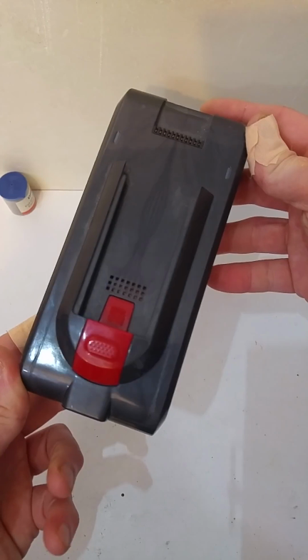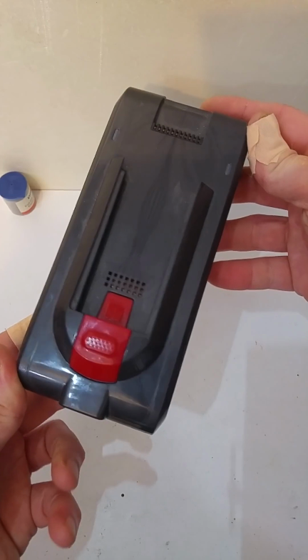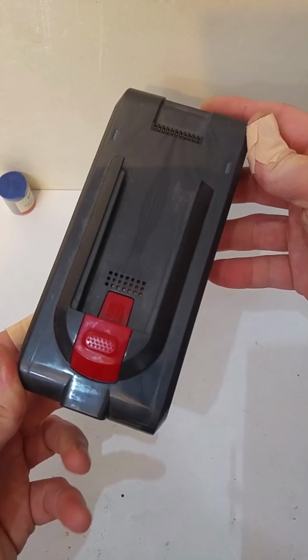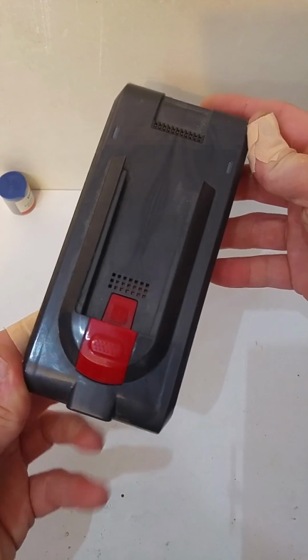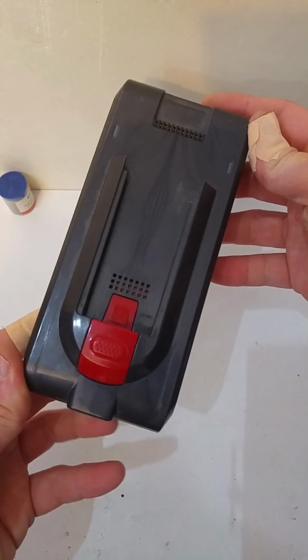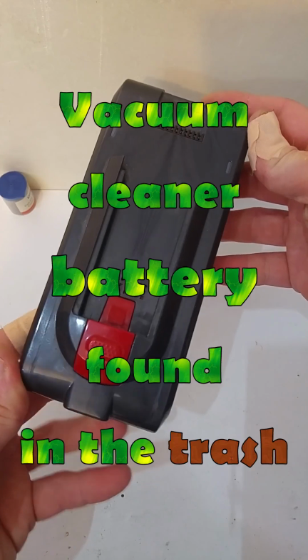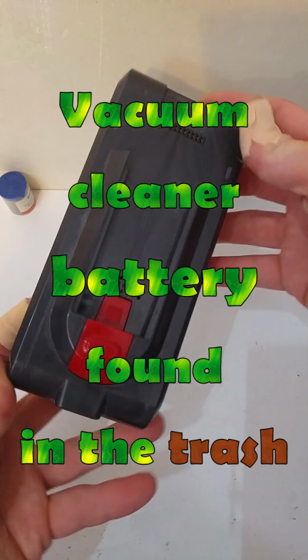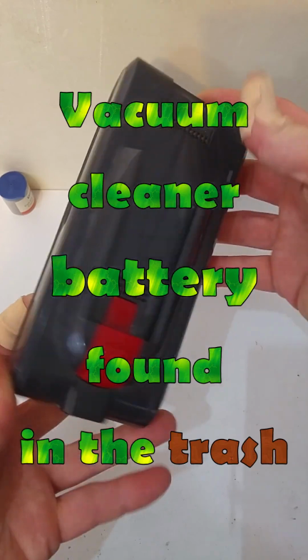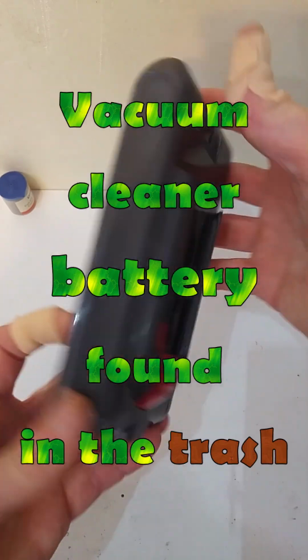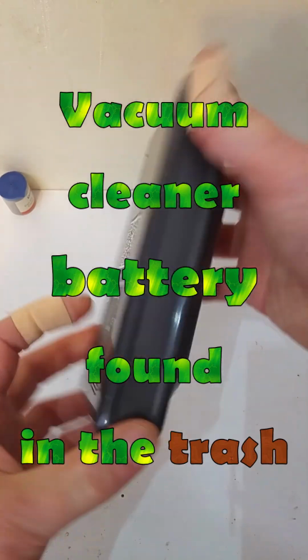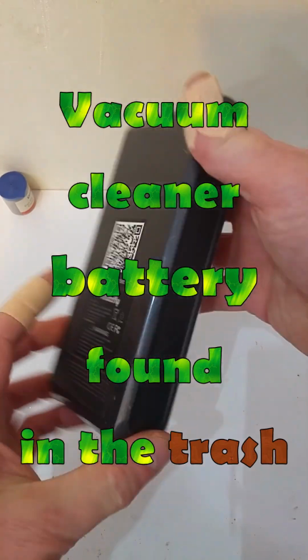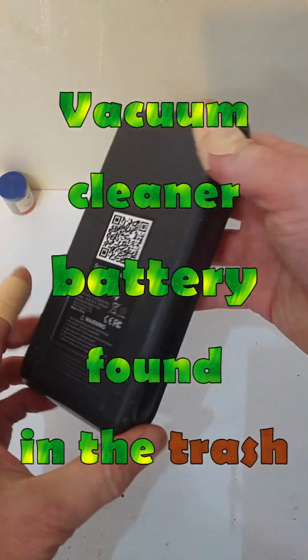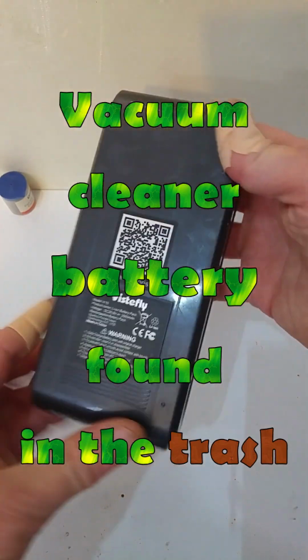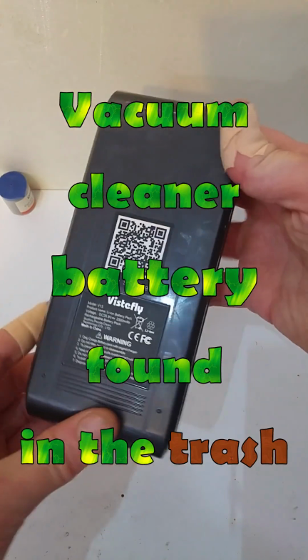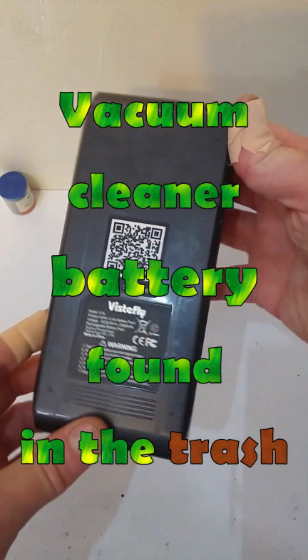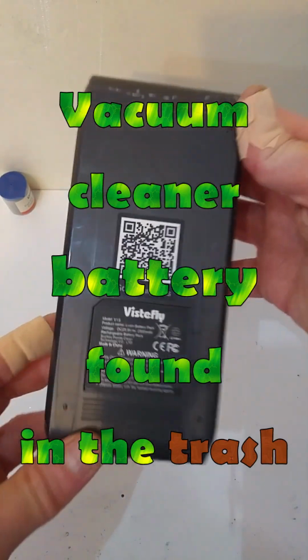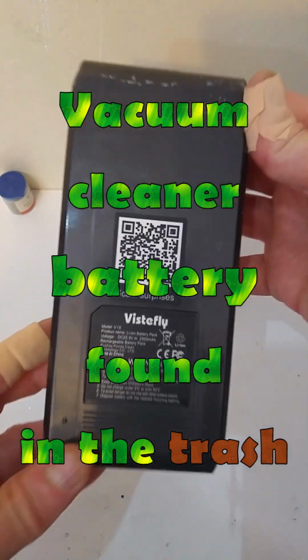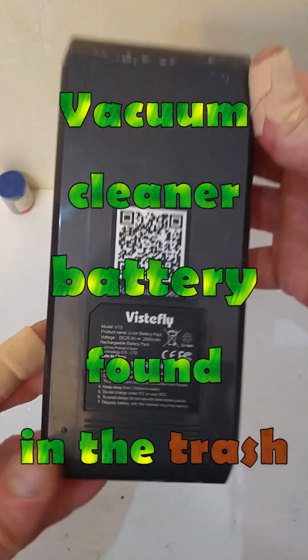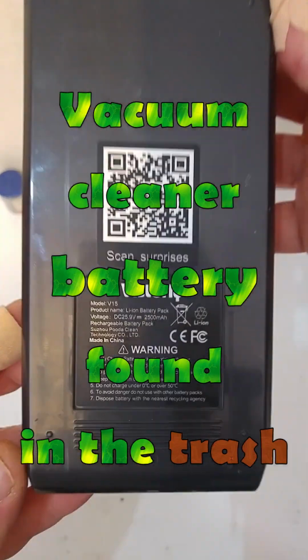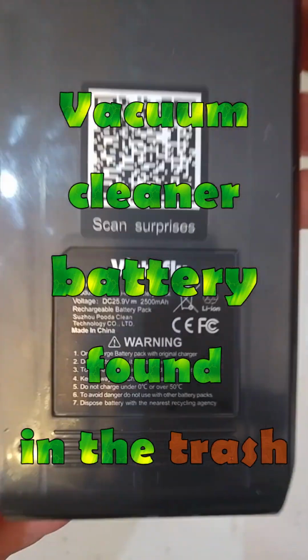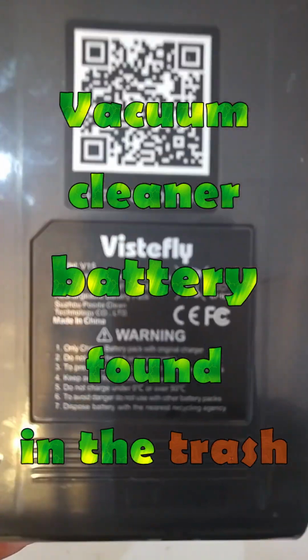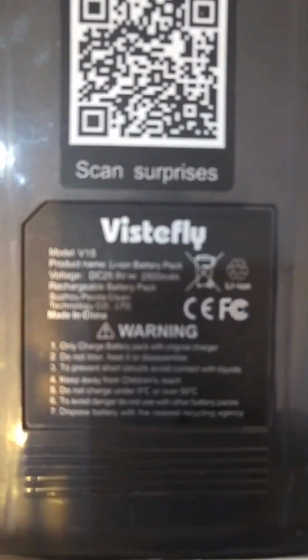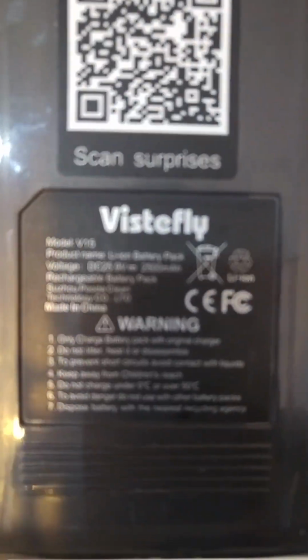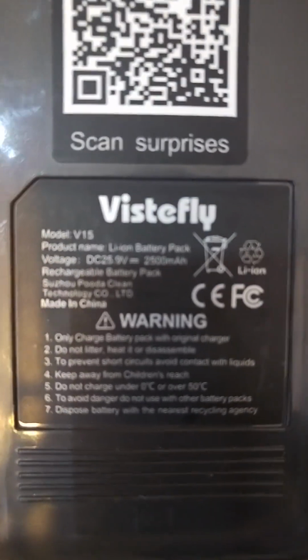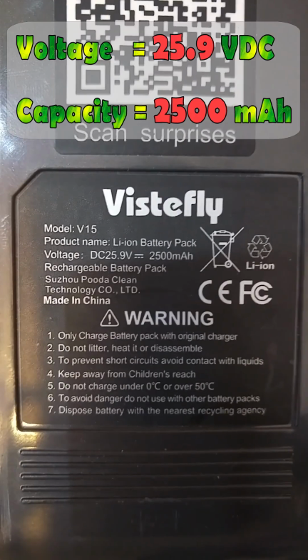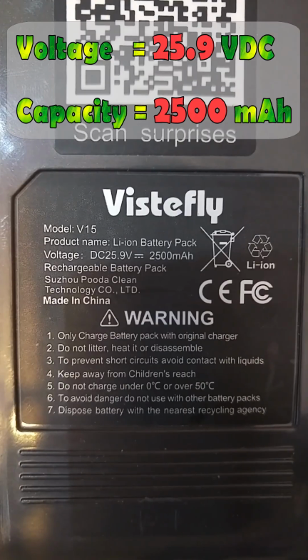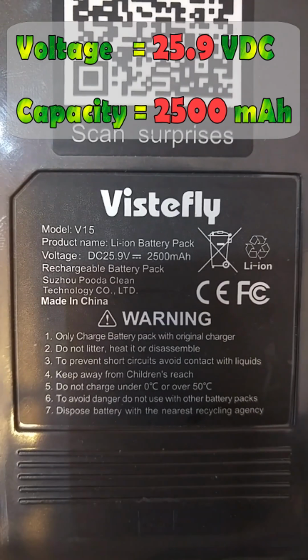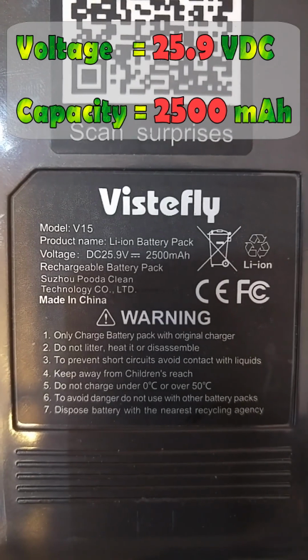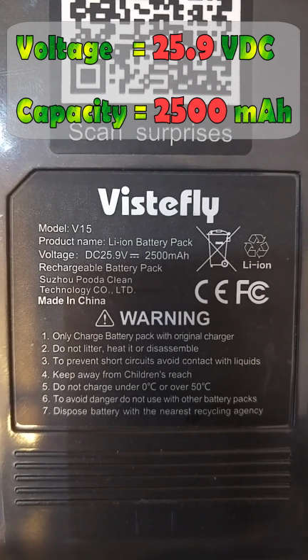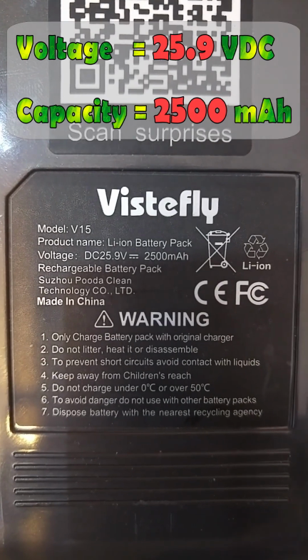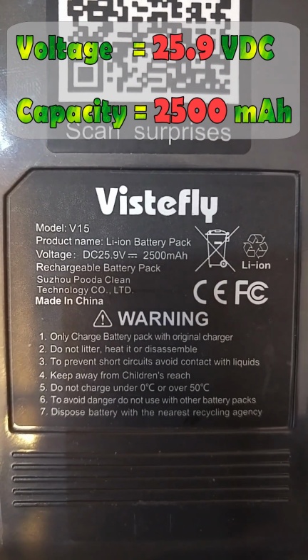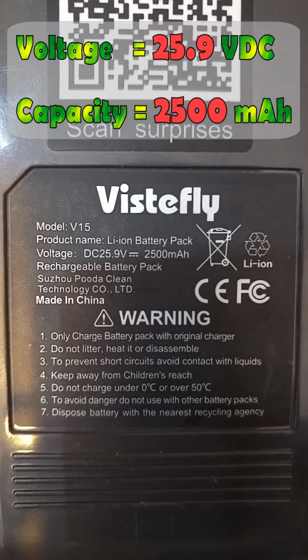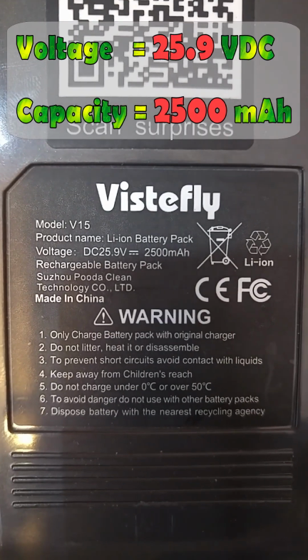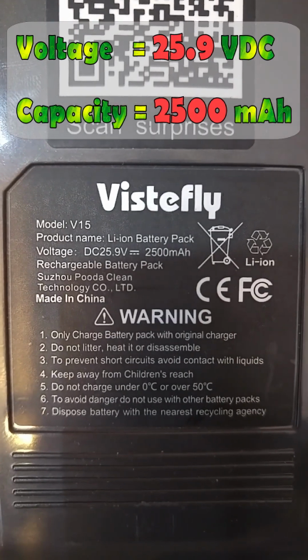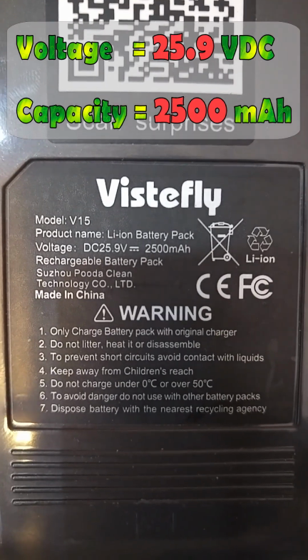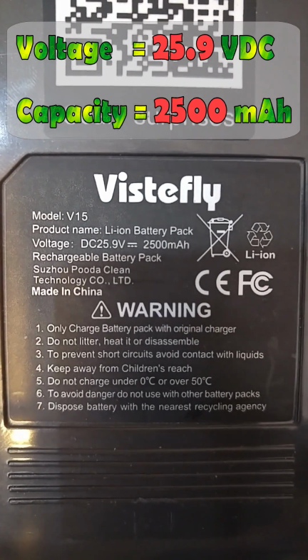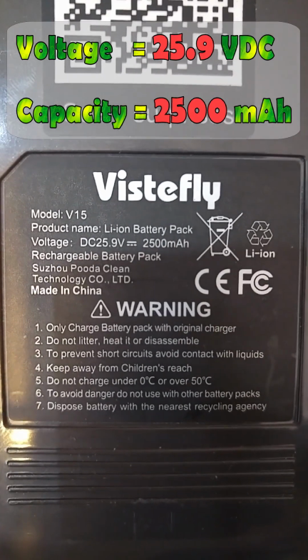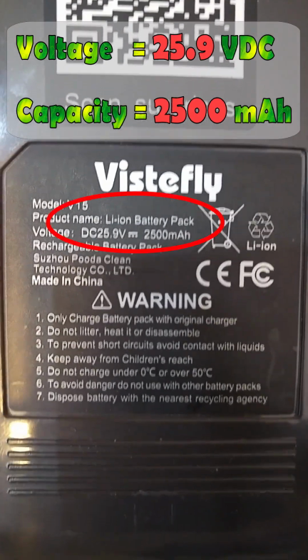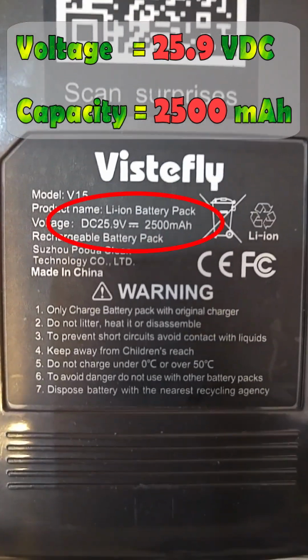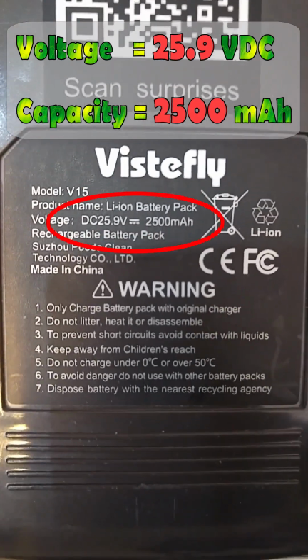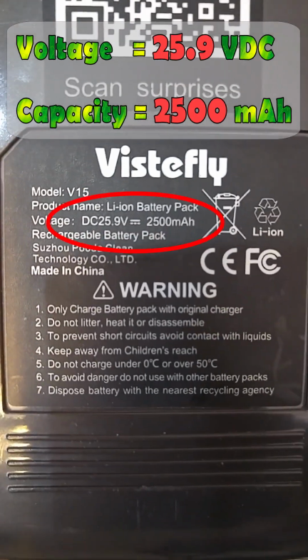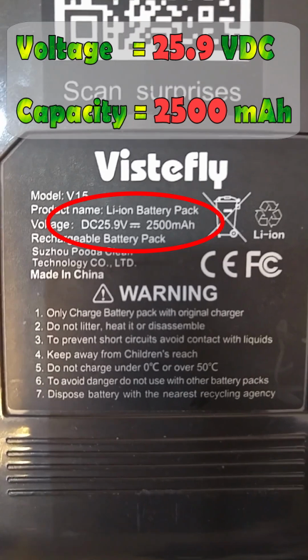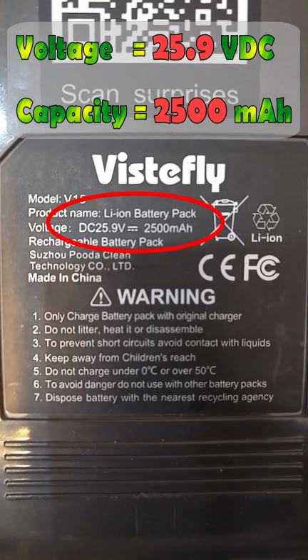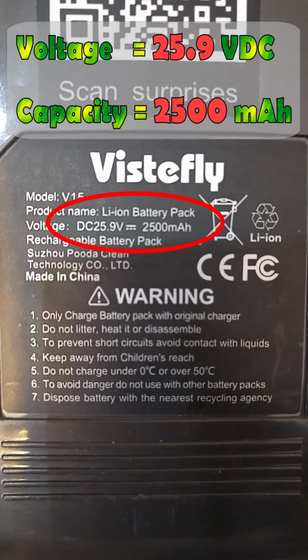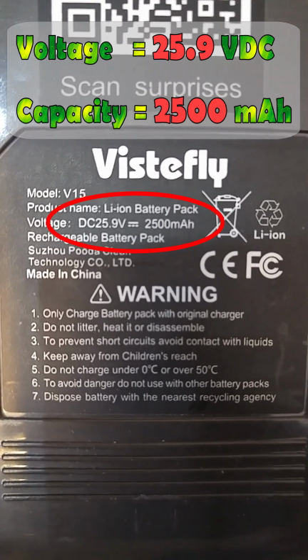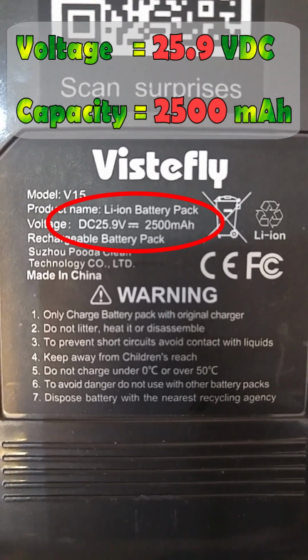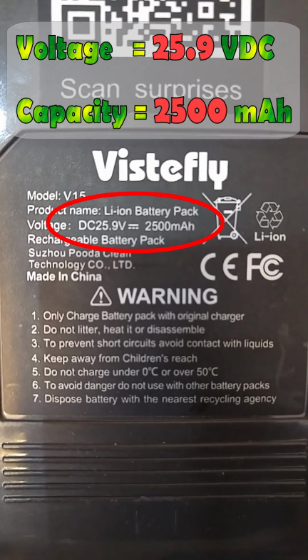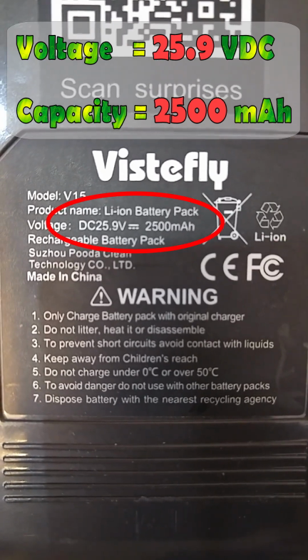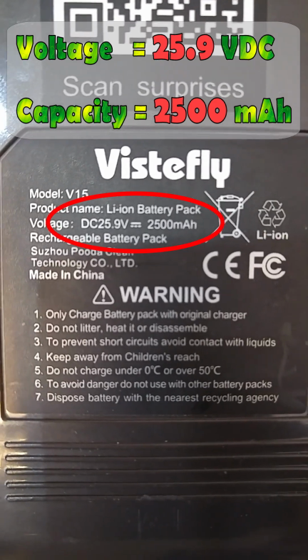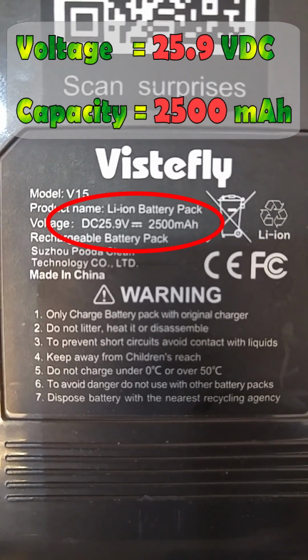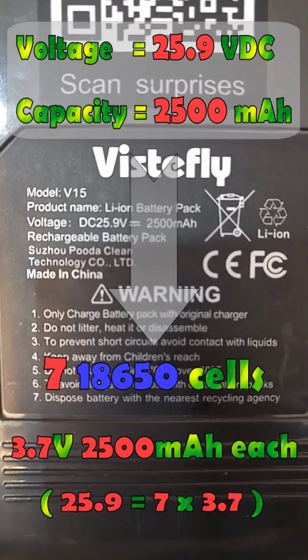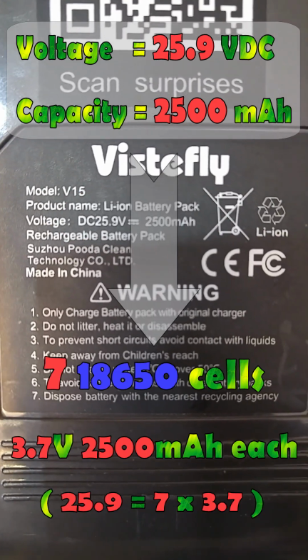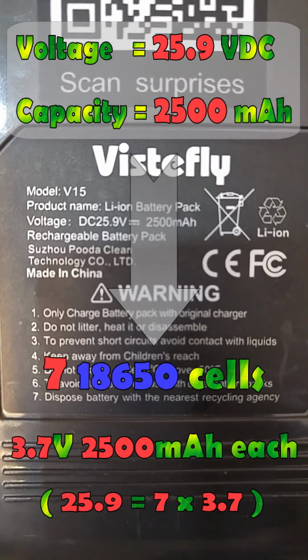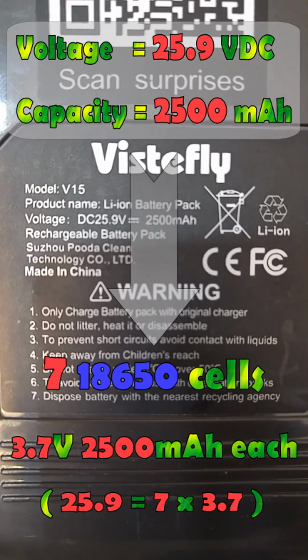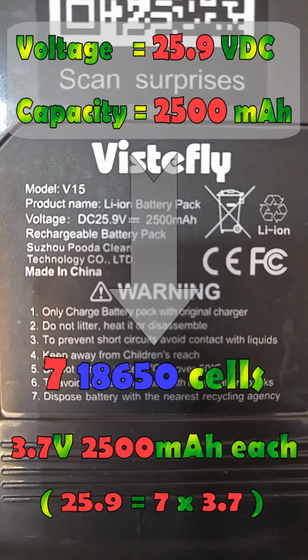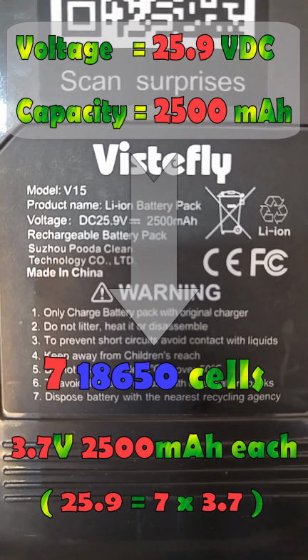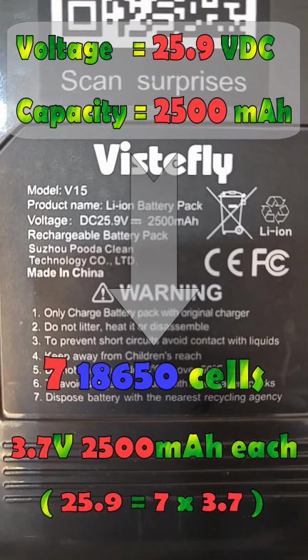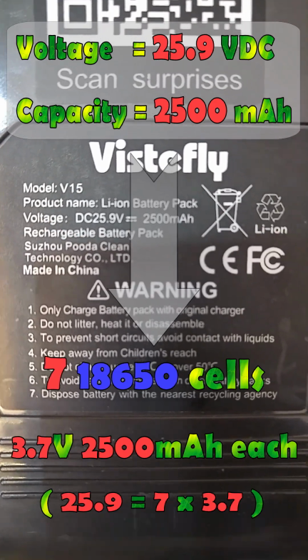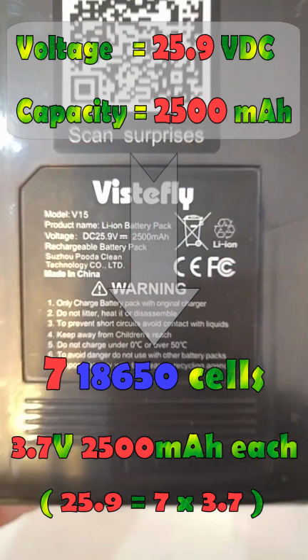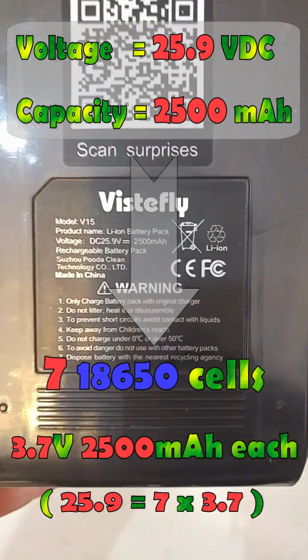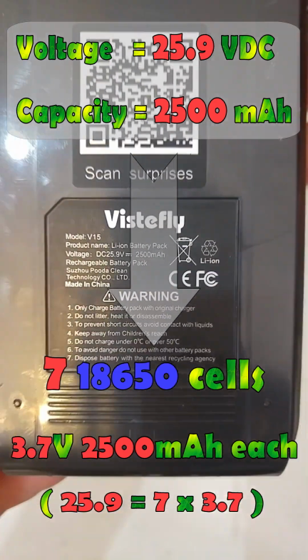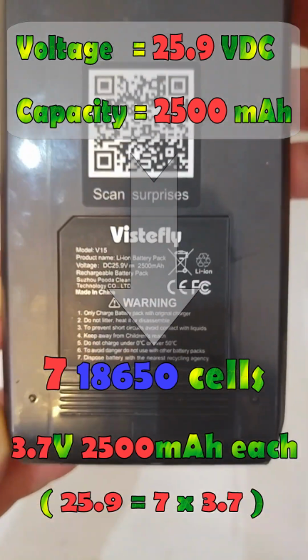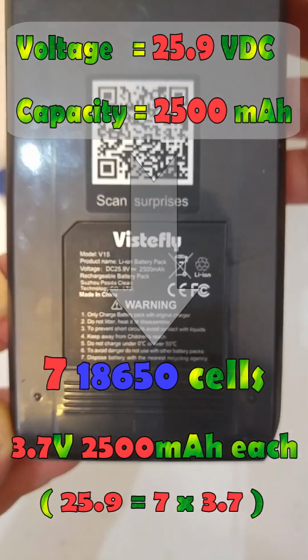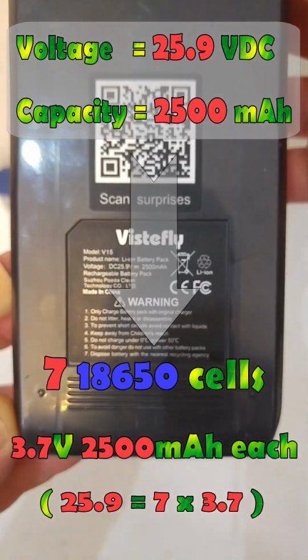Here is a vacuum cleaner battery found in the trash. Based on the characteristics, we can guess that there are 7 cells inside.